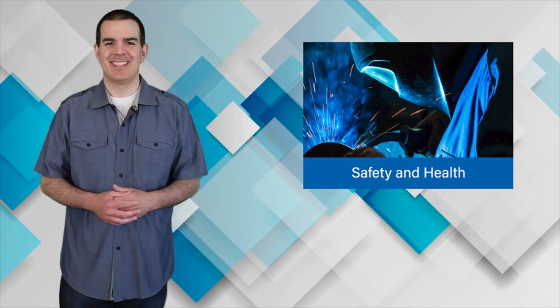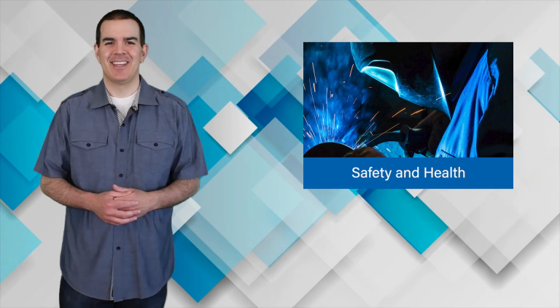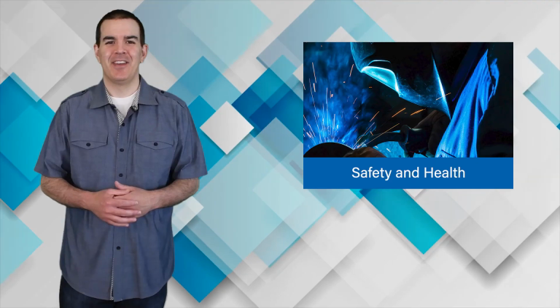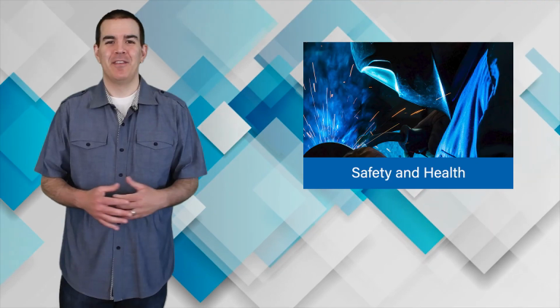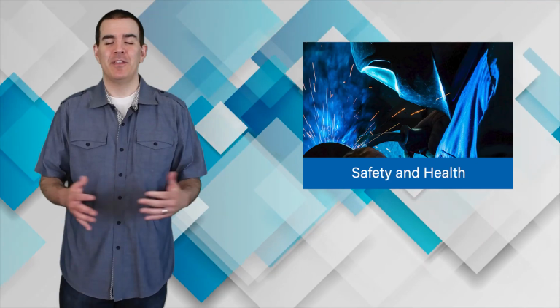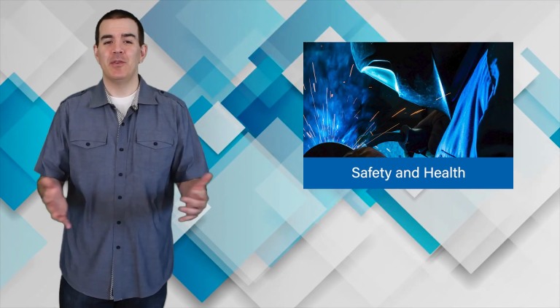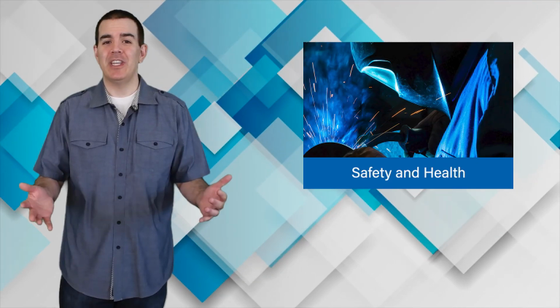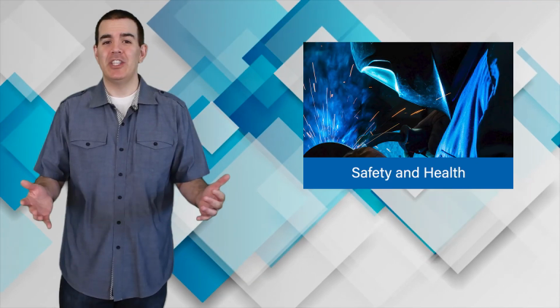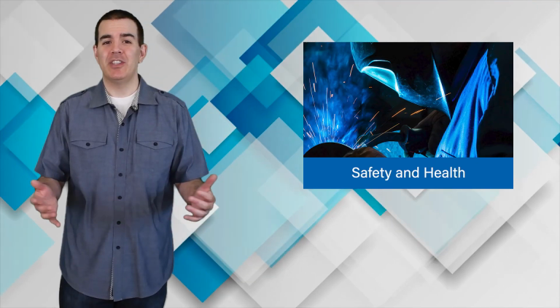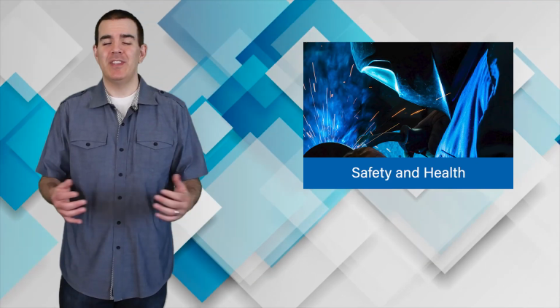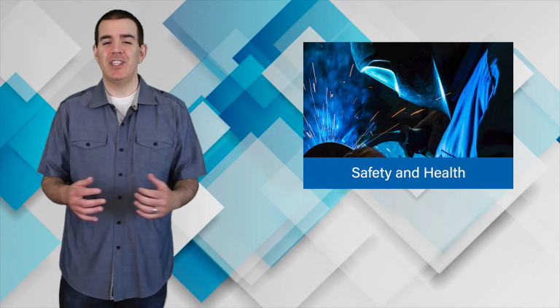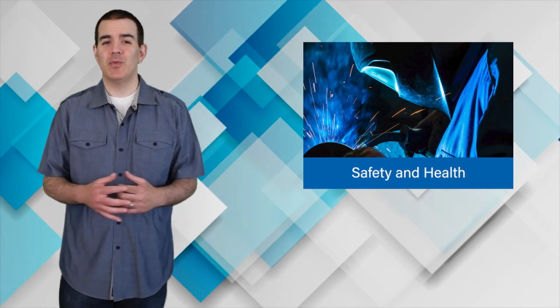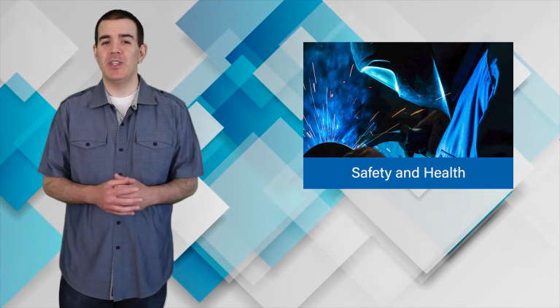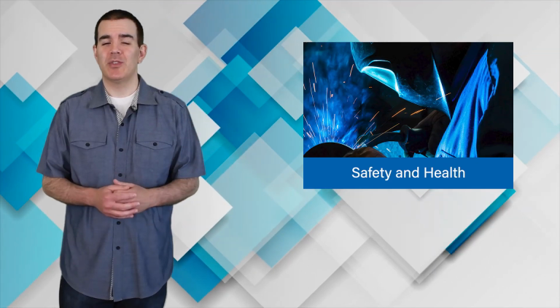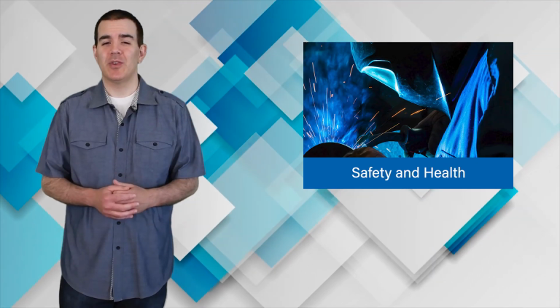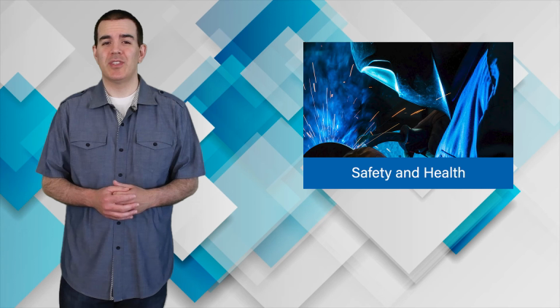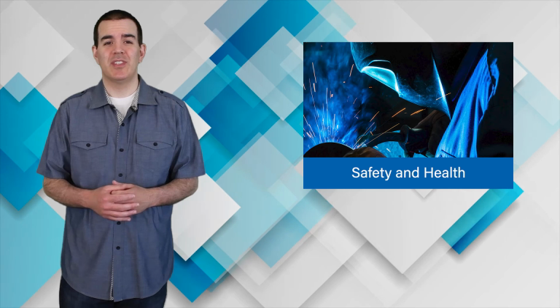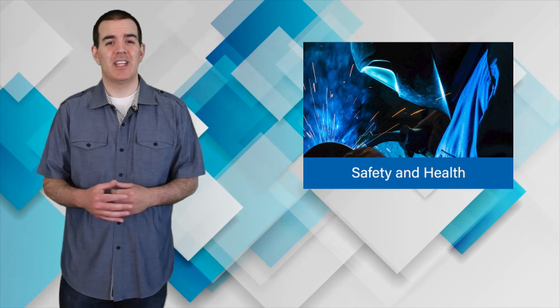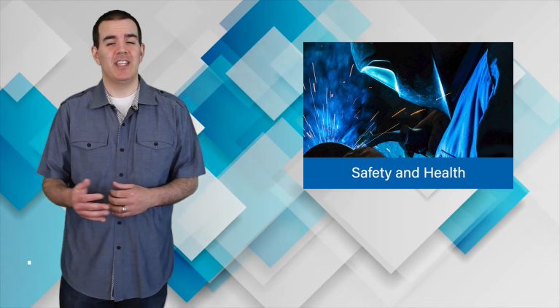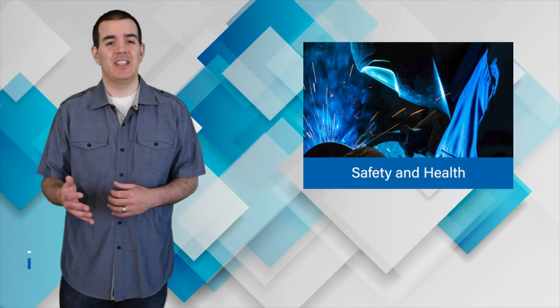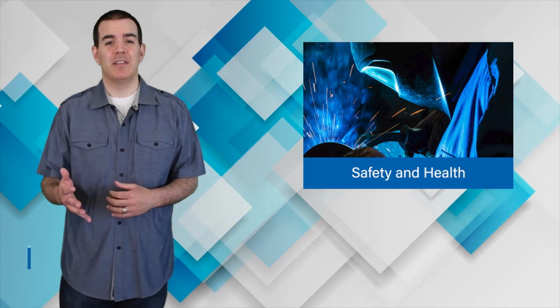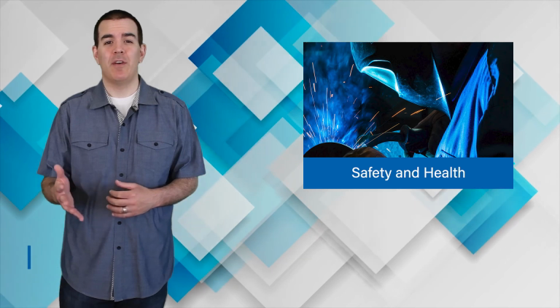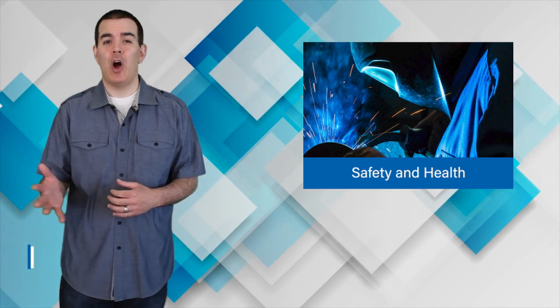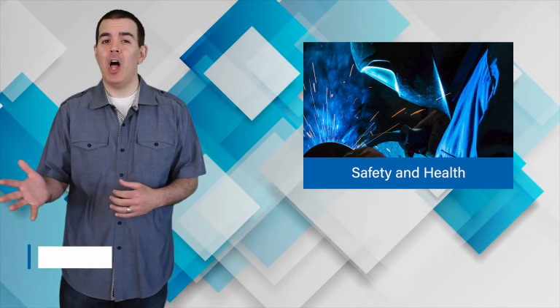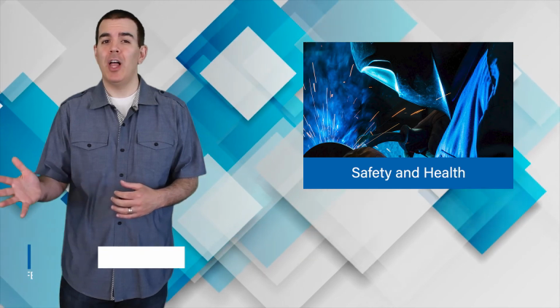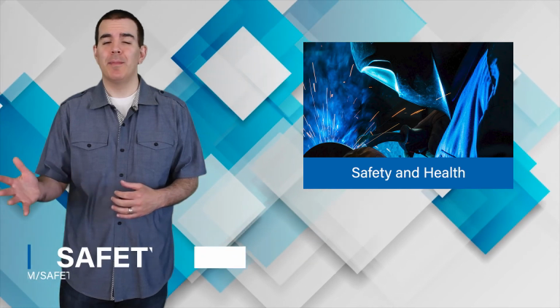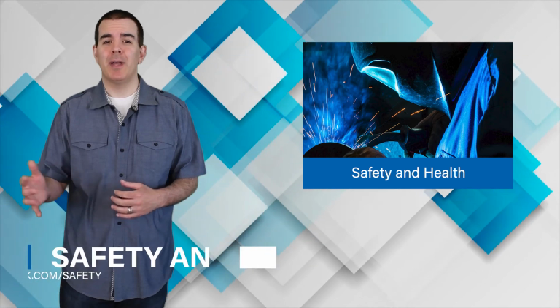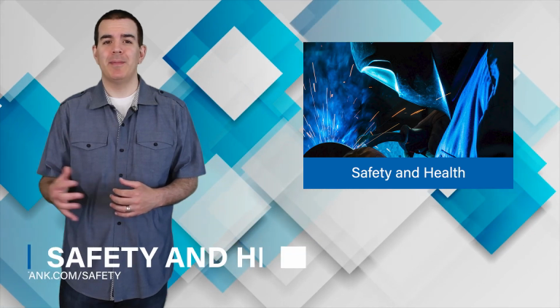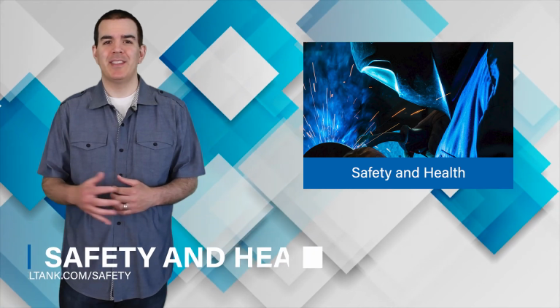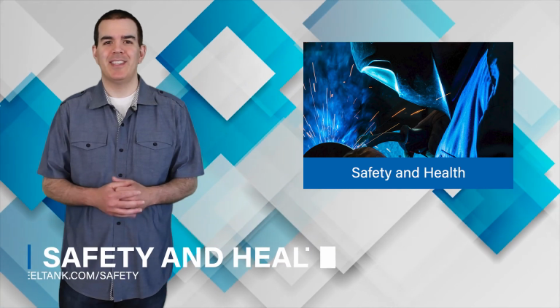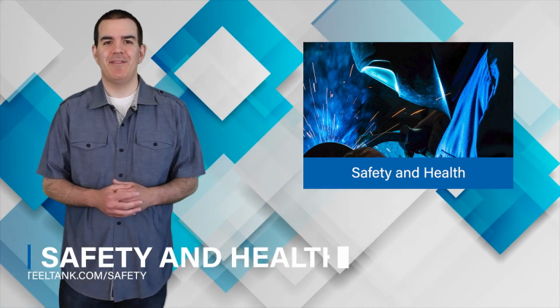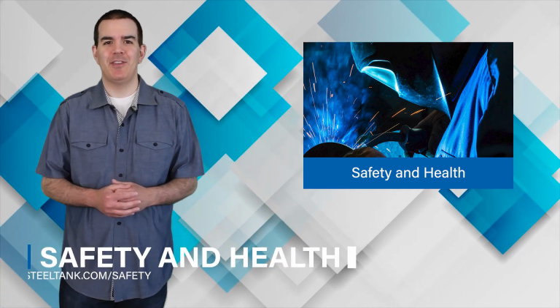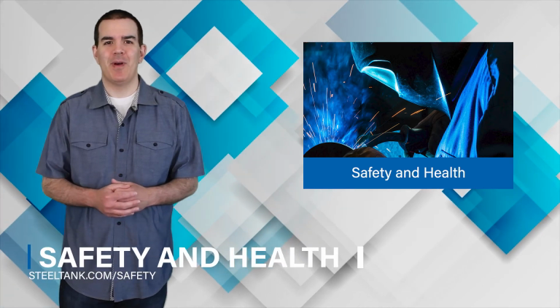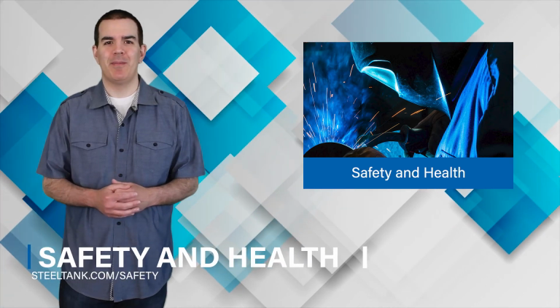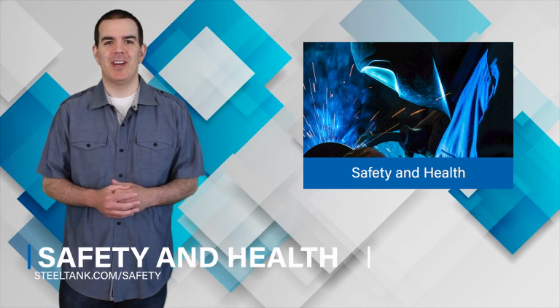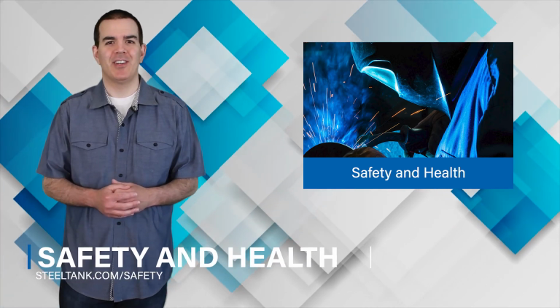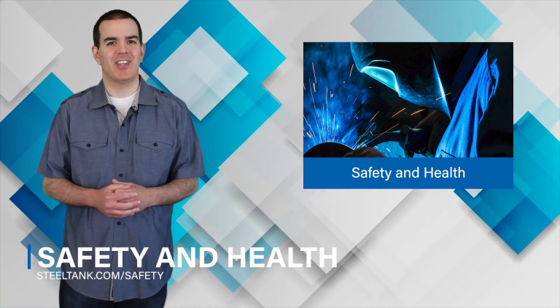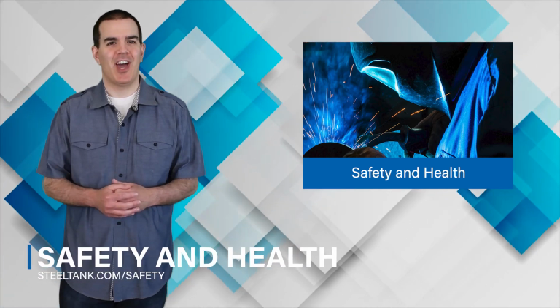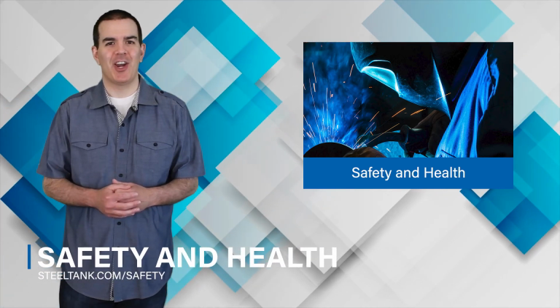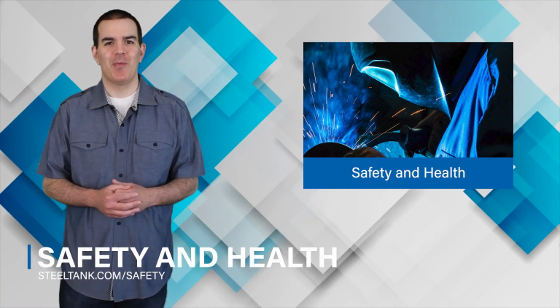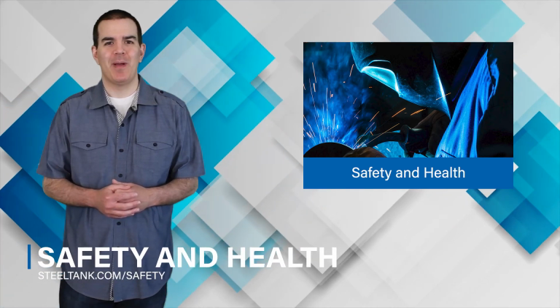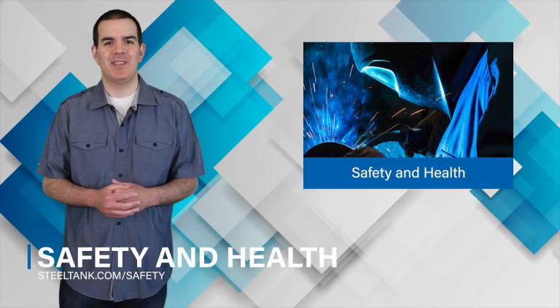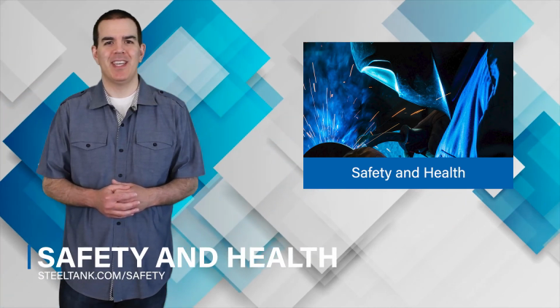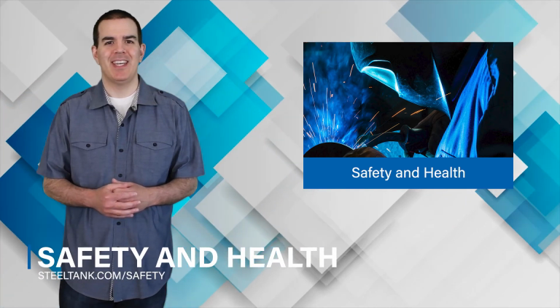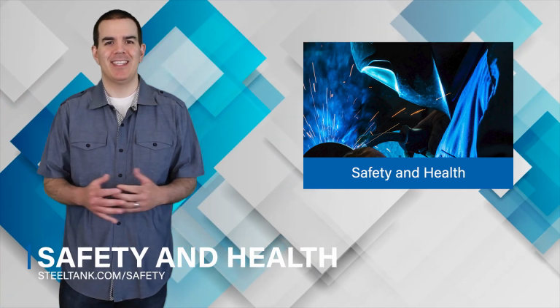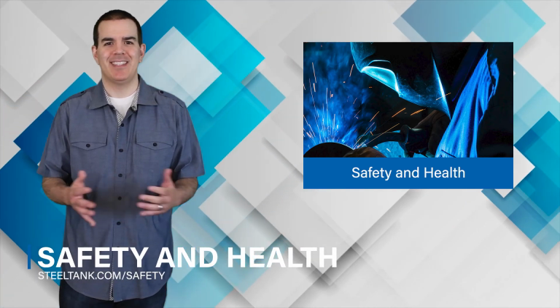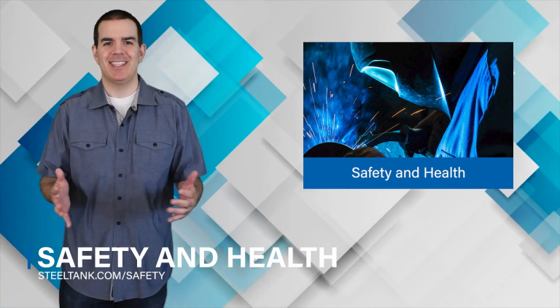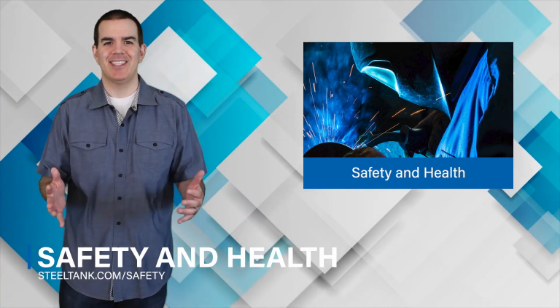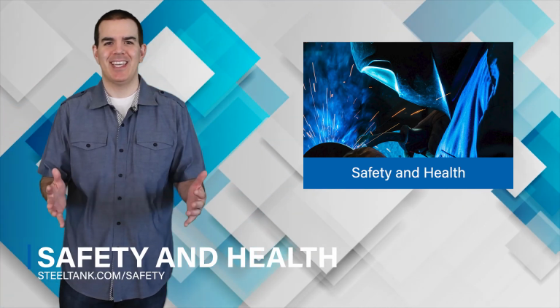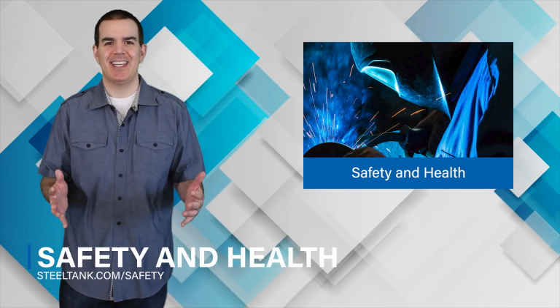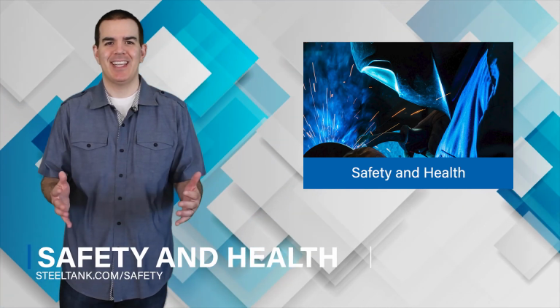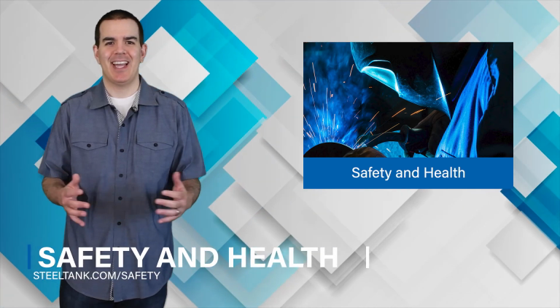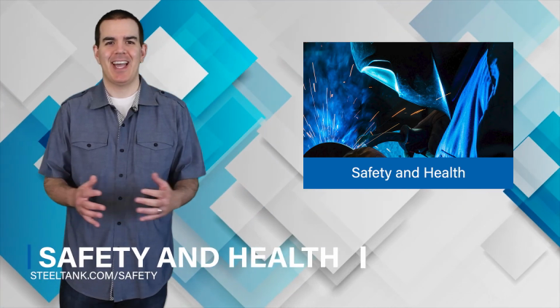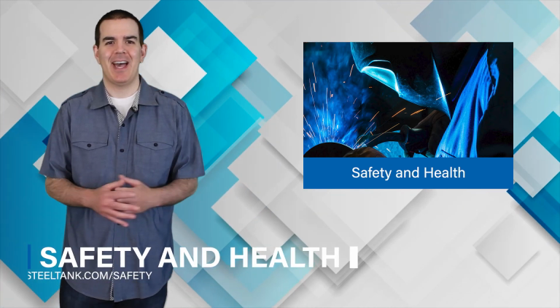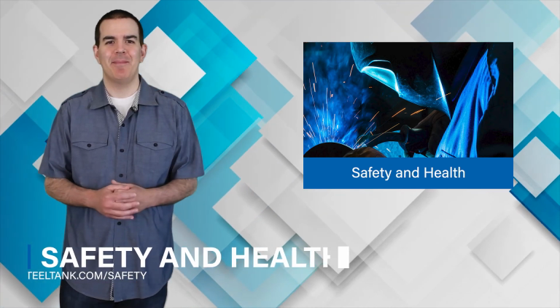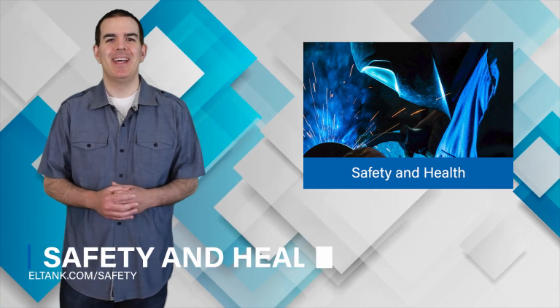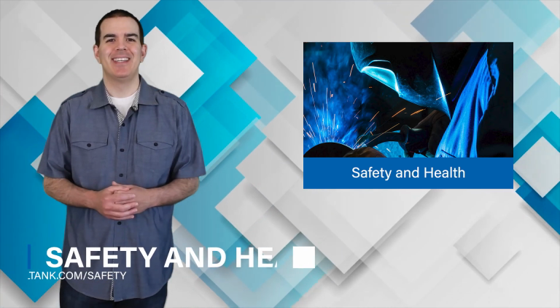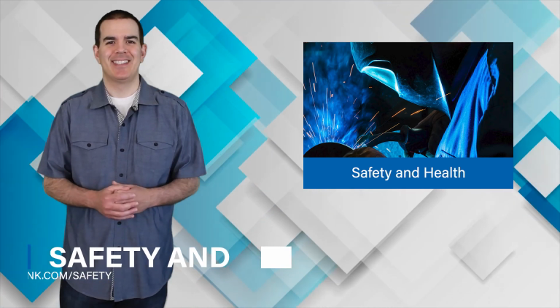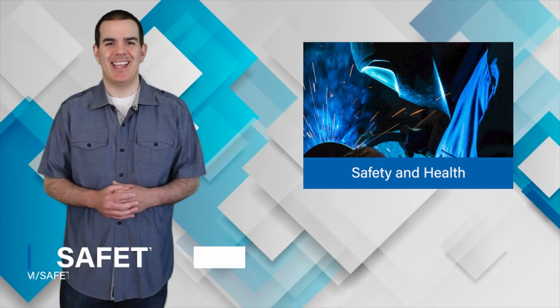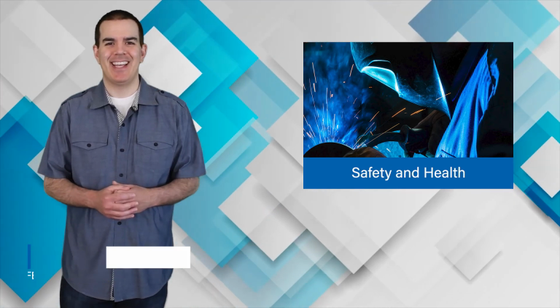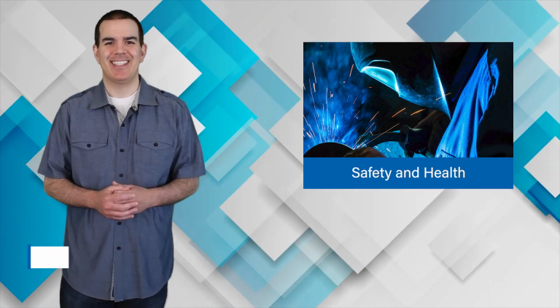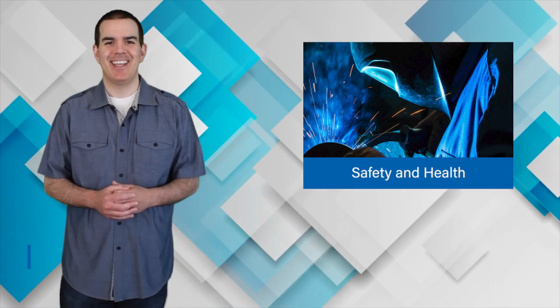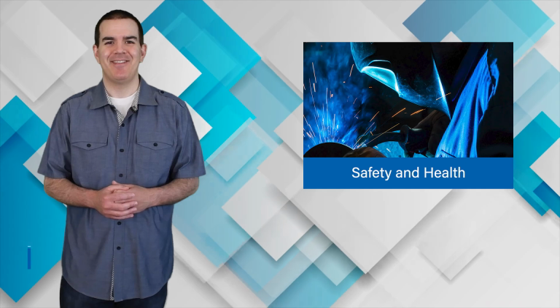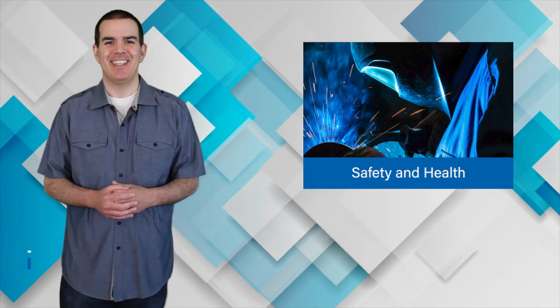View each of these resources and a list of all upcoming safety webinars on our website at steeltank.com/safety.